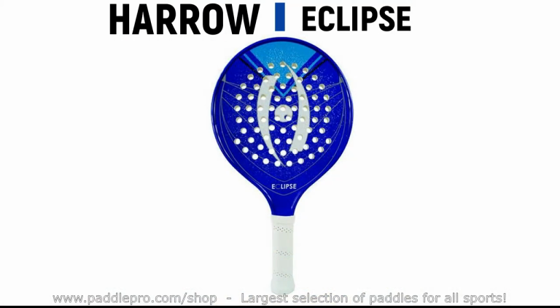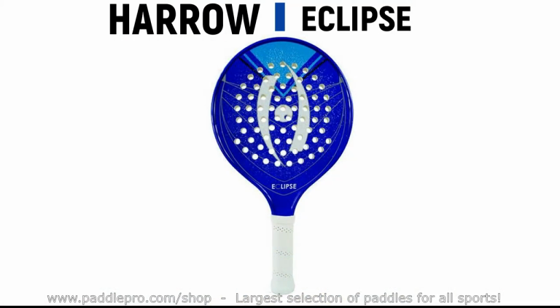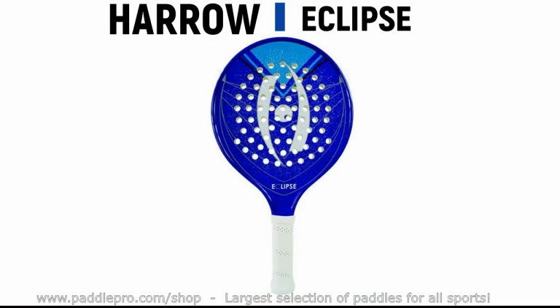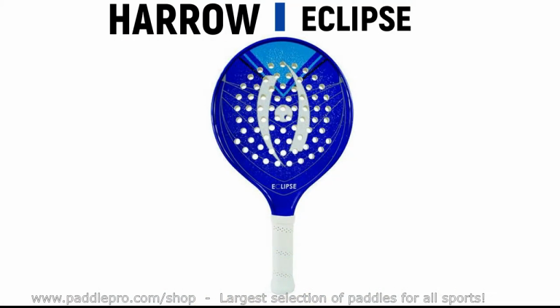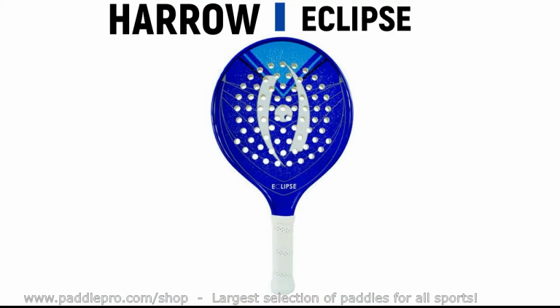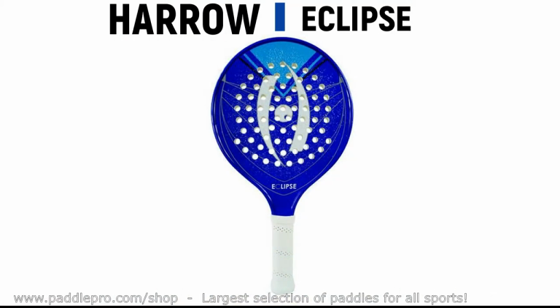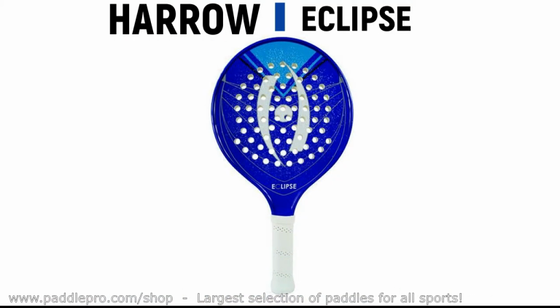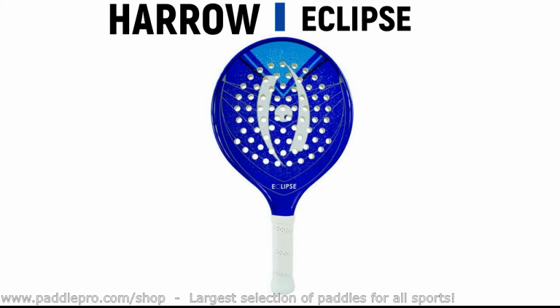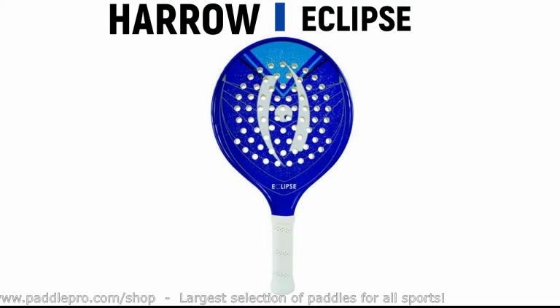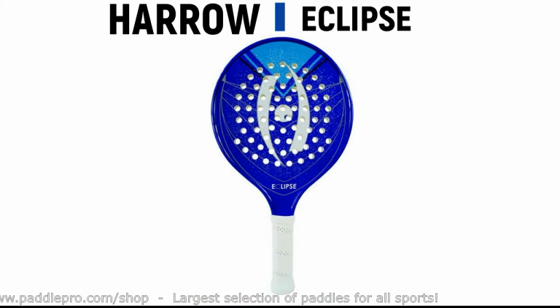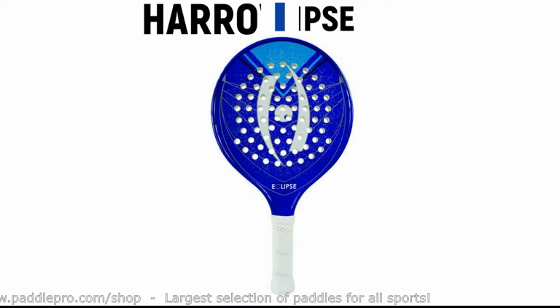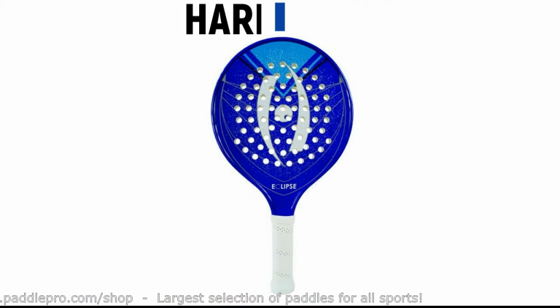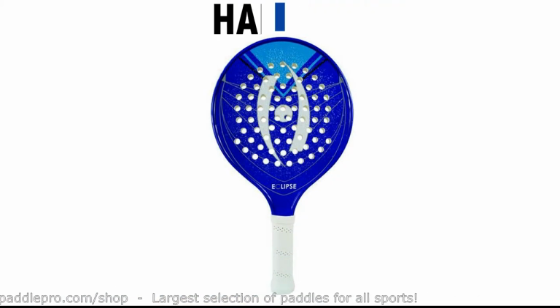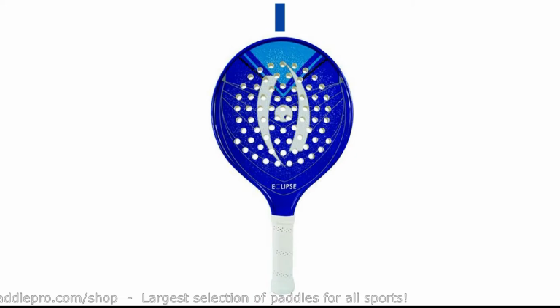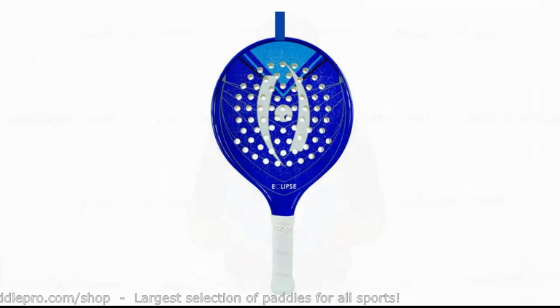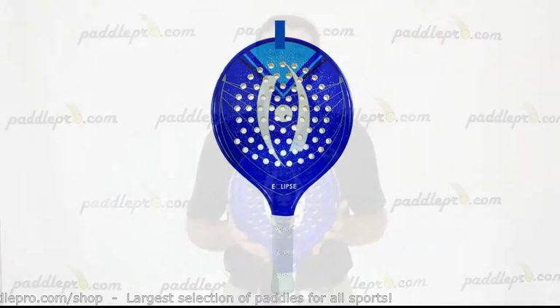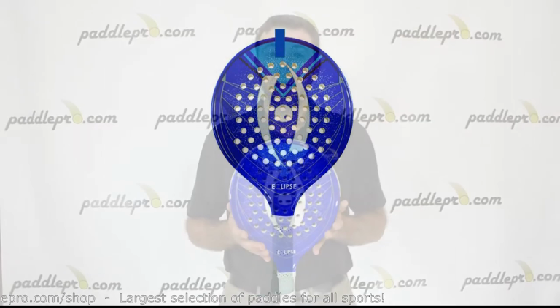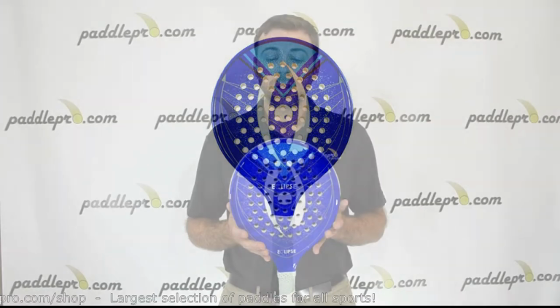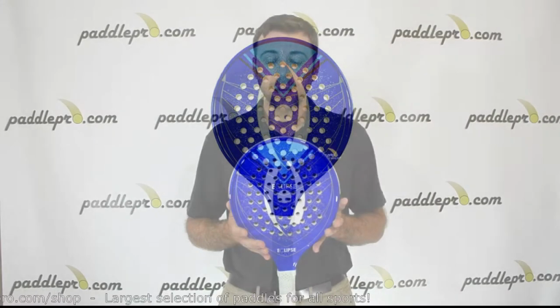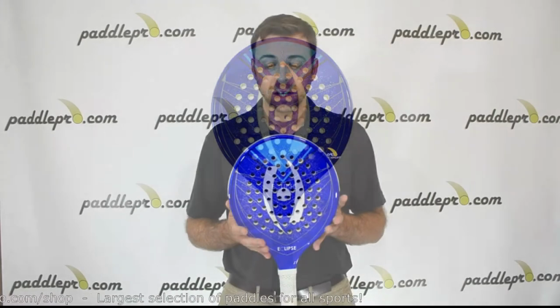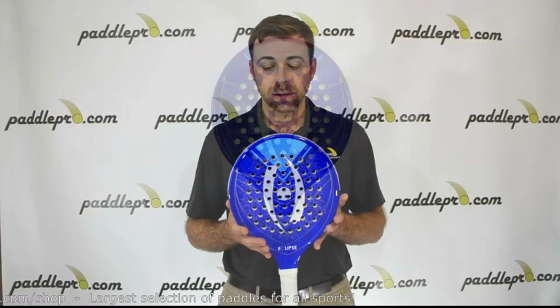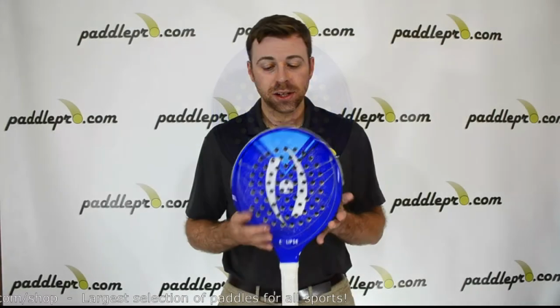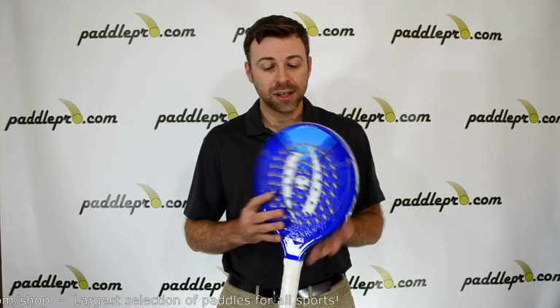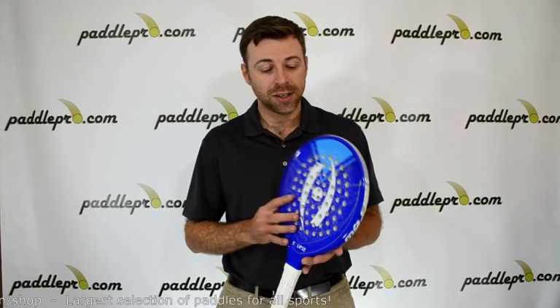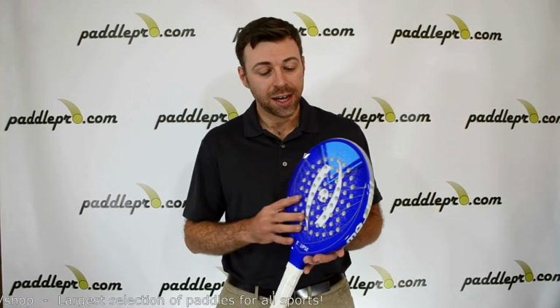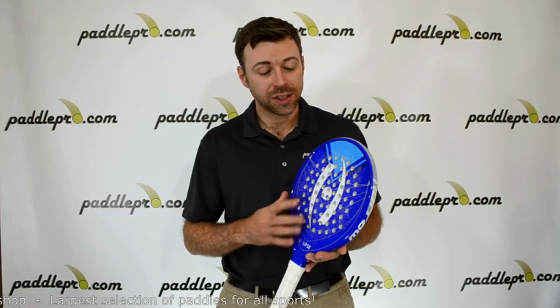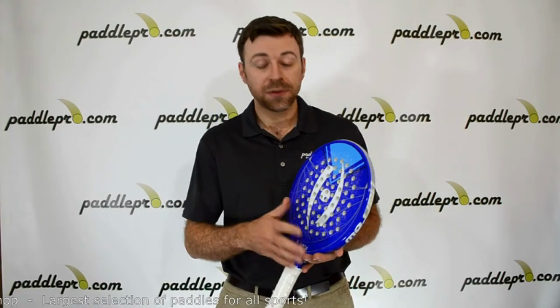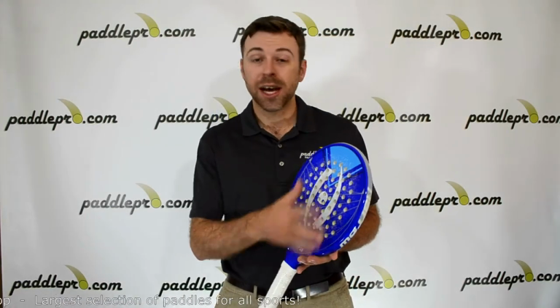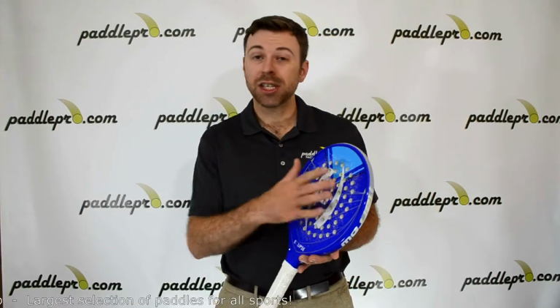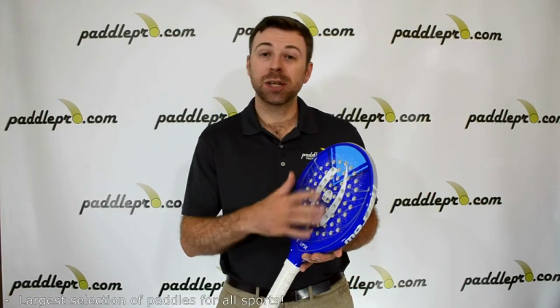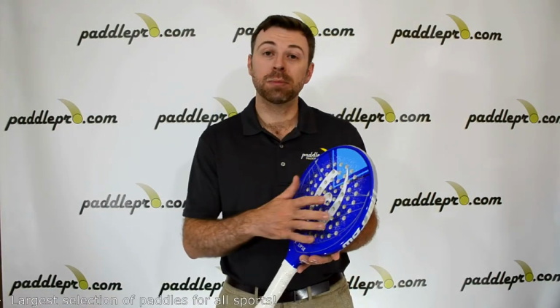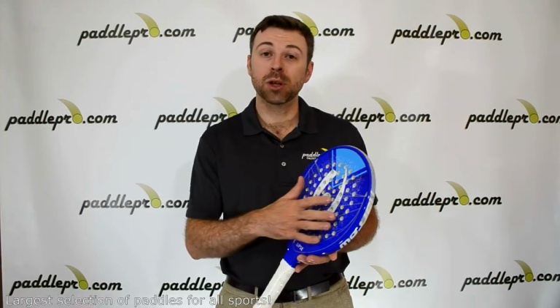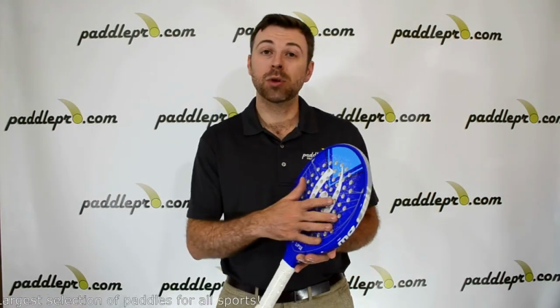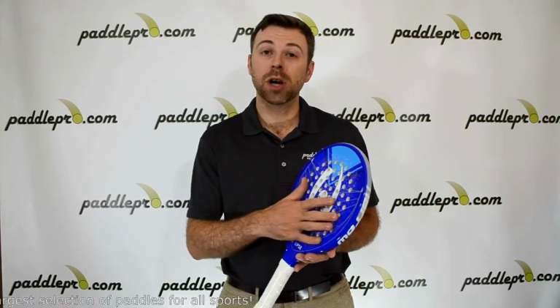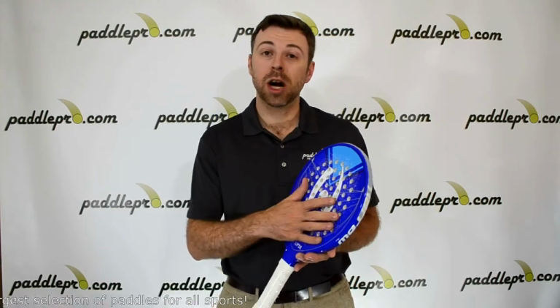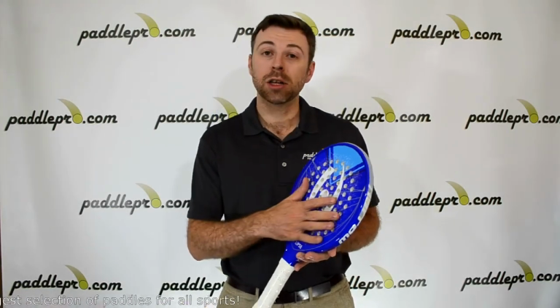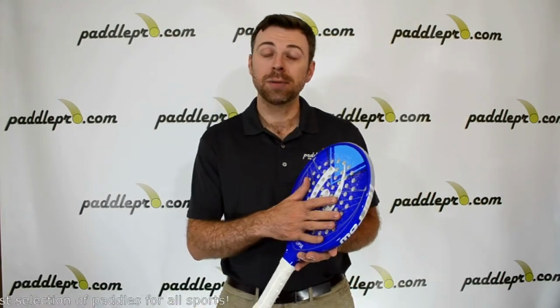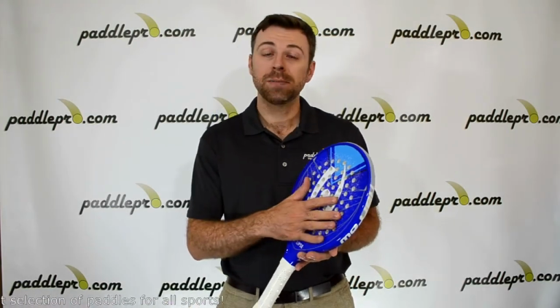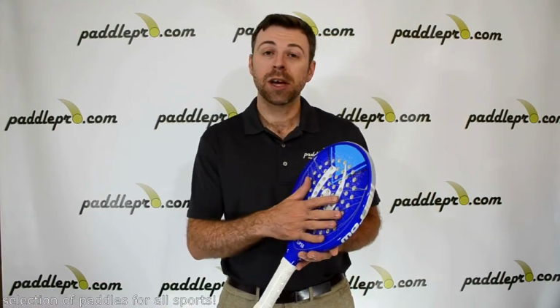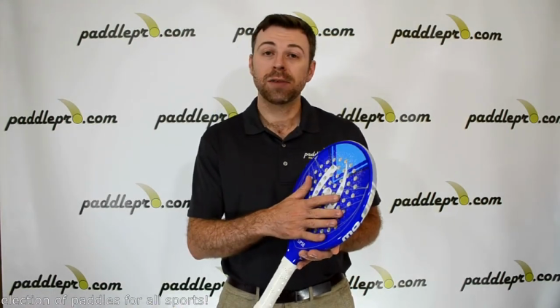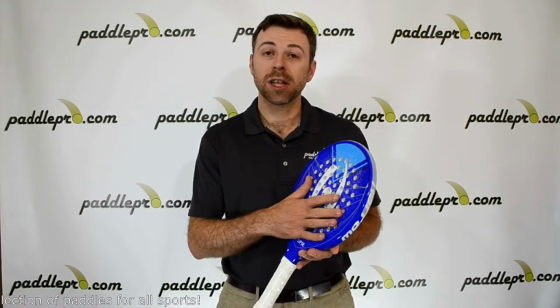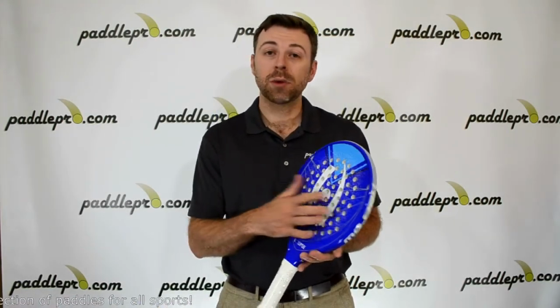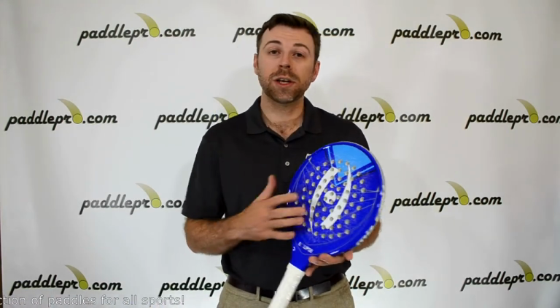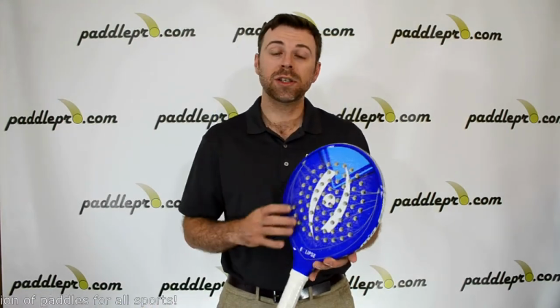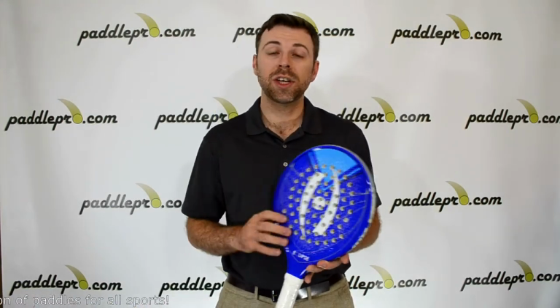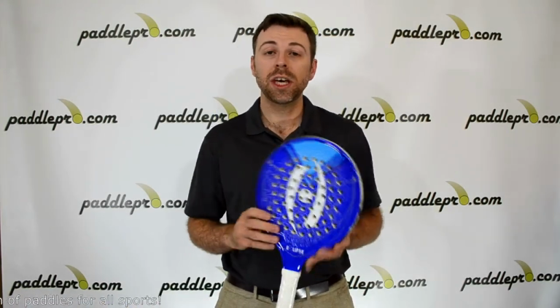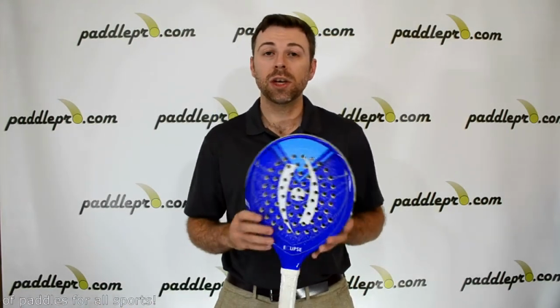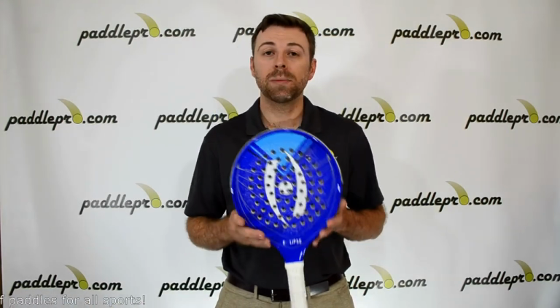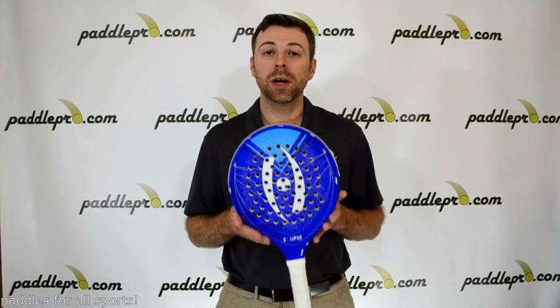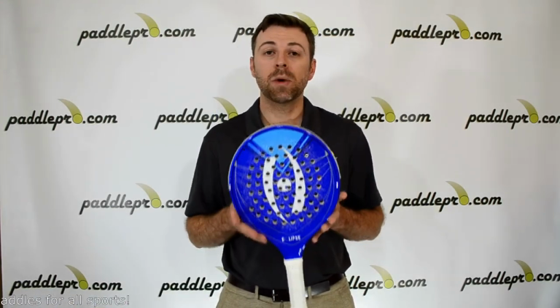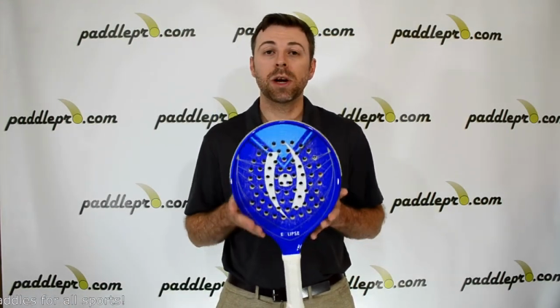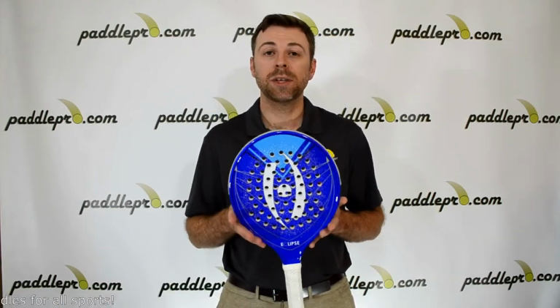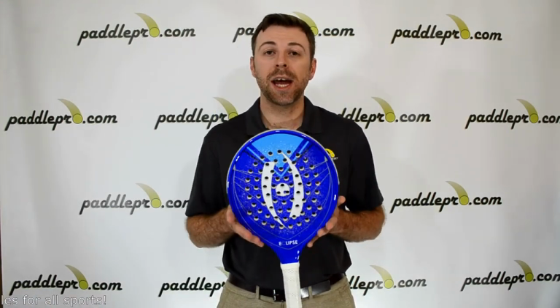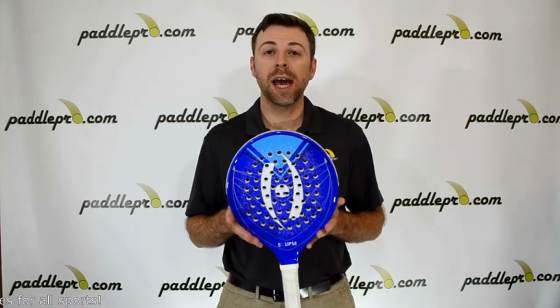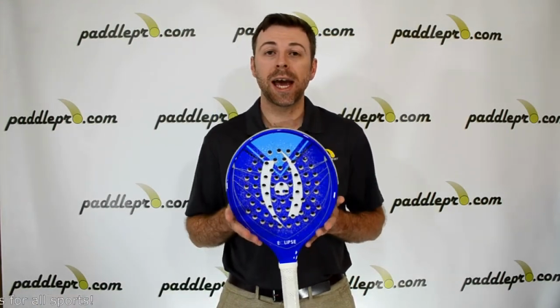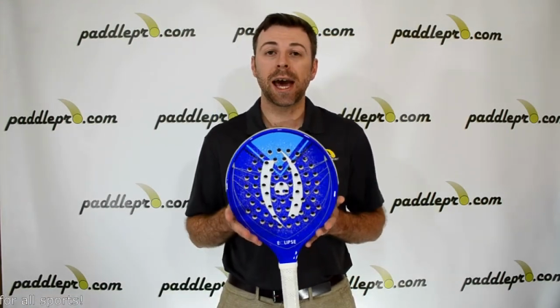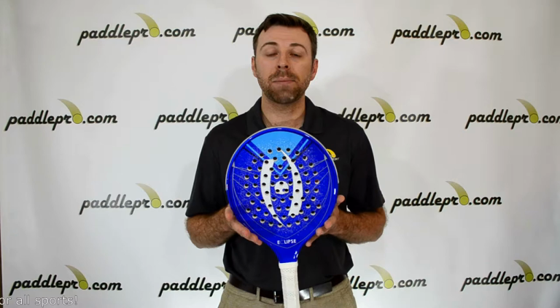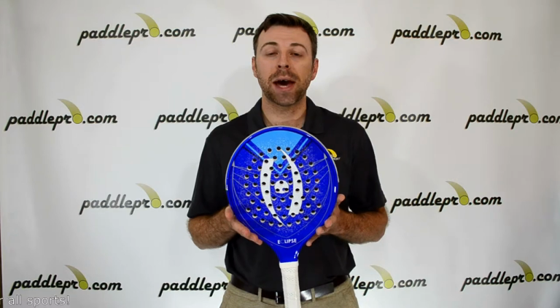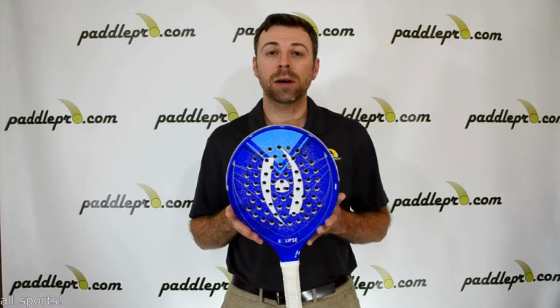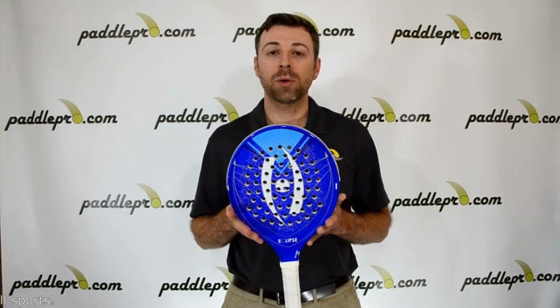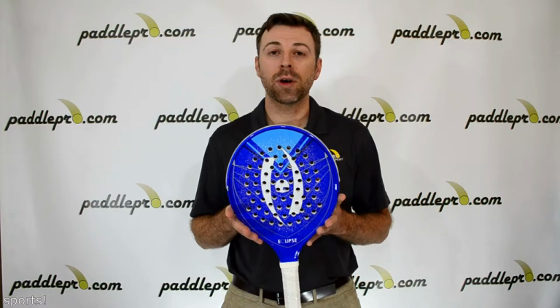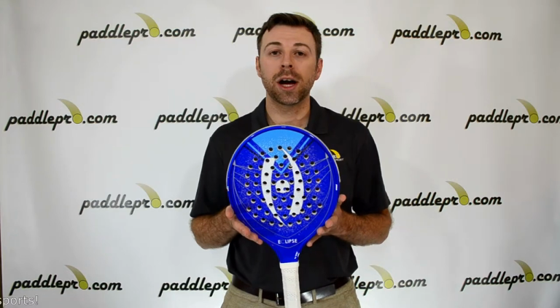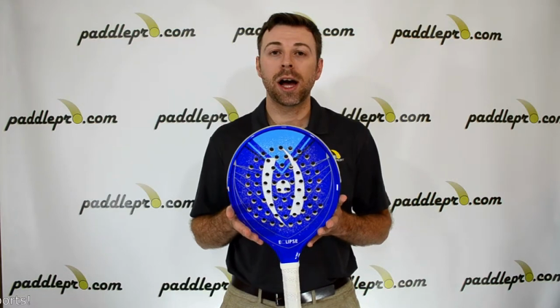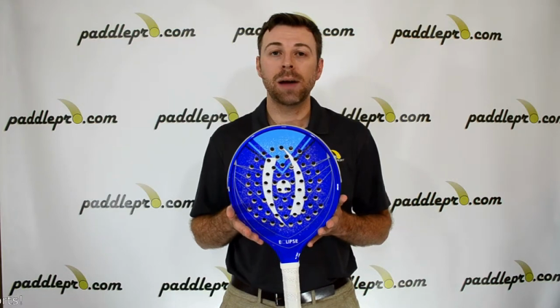This is a solid balanced paddle. It comes in this nice flashy blue color. If you like what you see, you can pick one up today at PaddlePro.com.